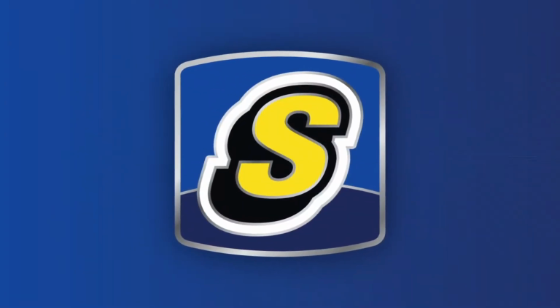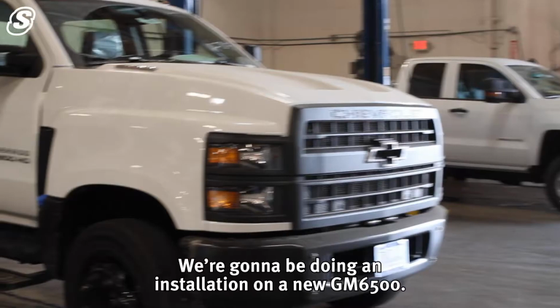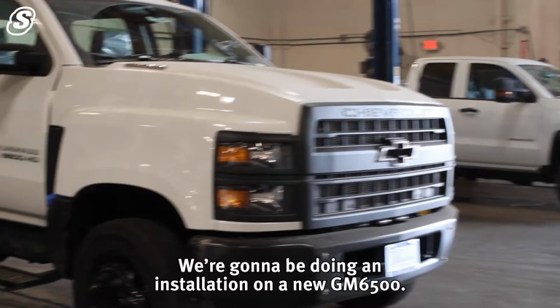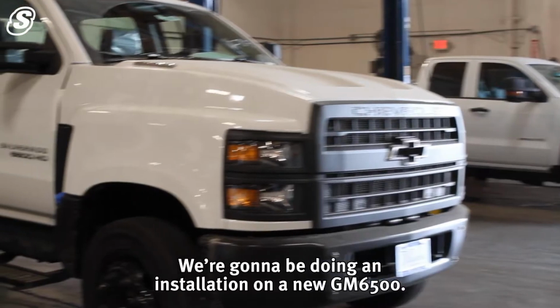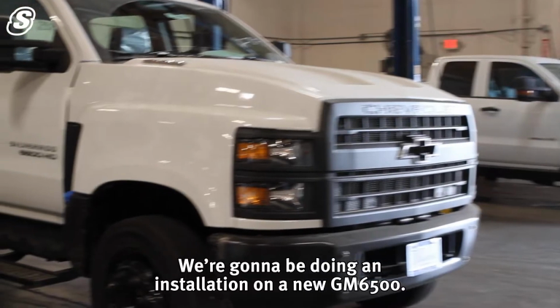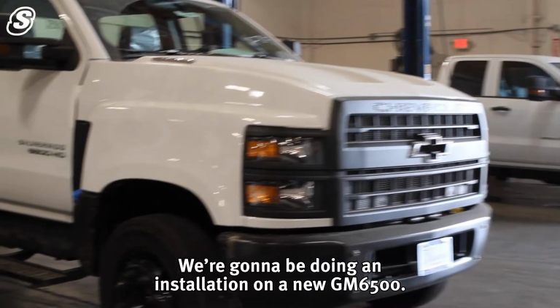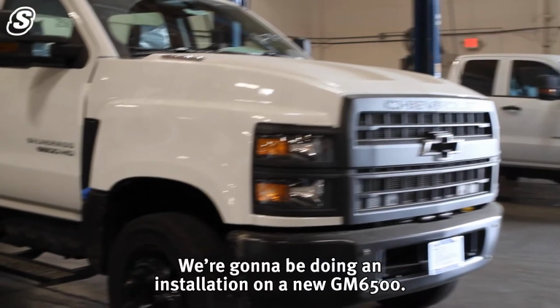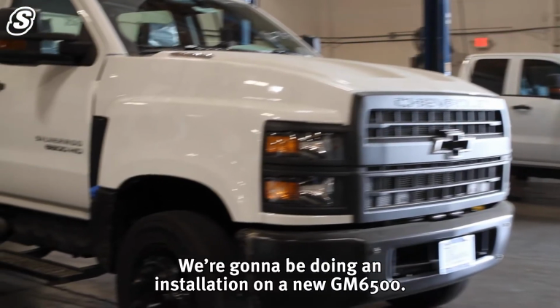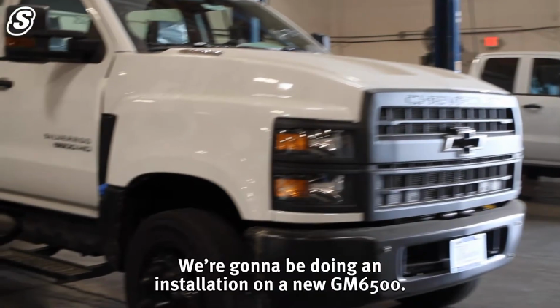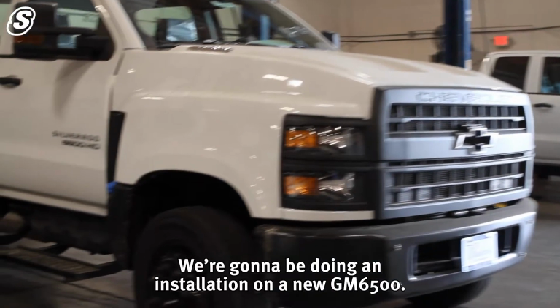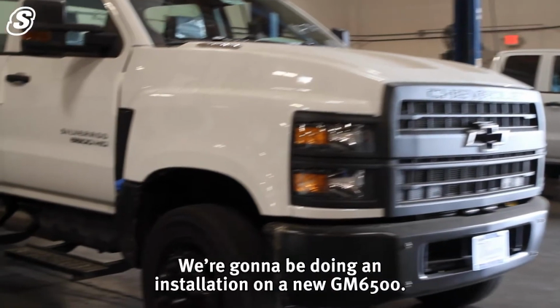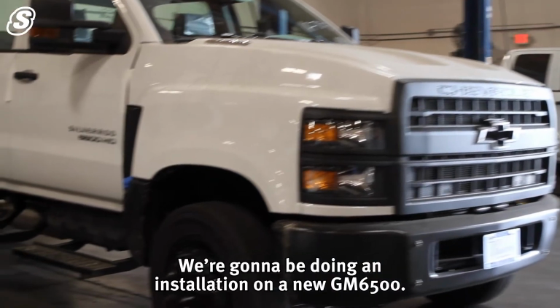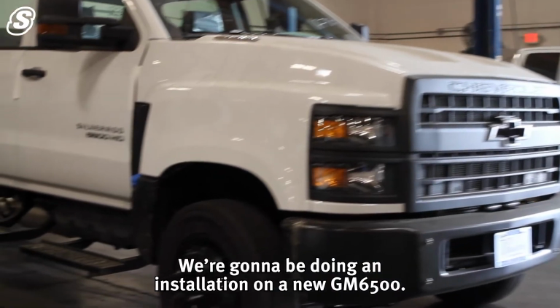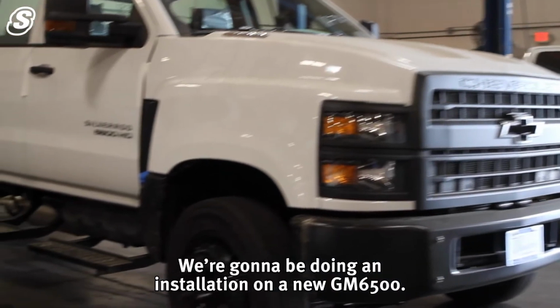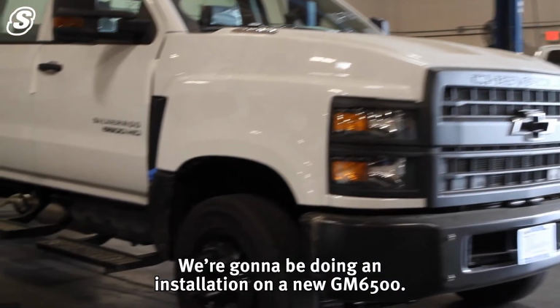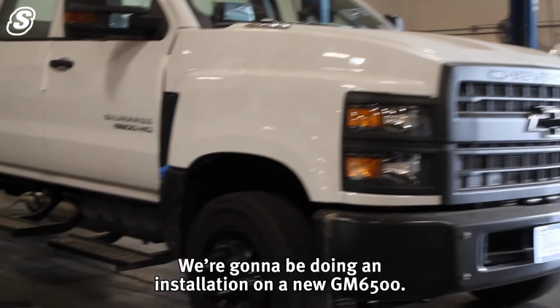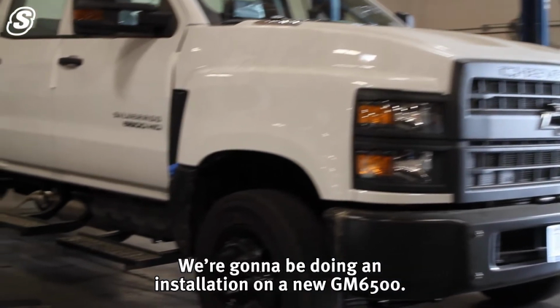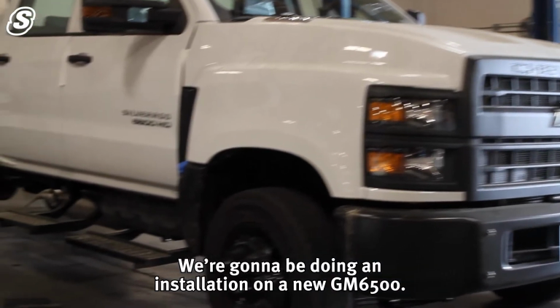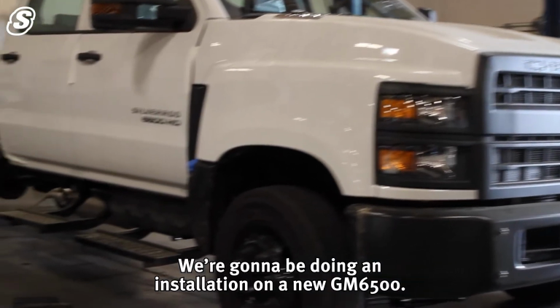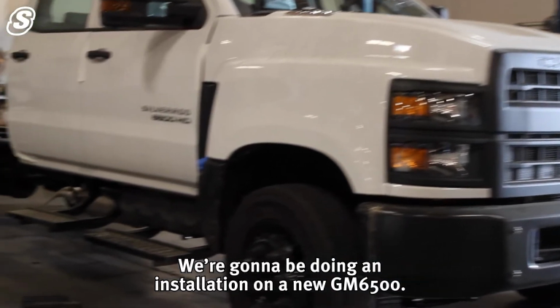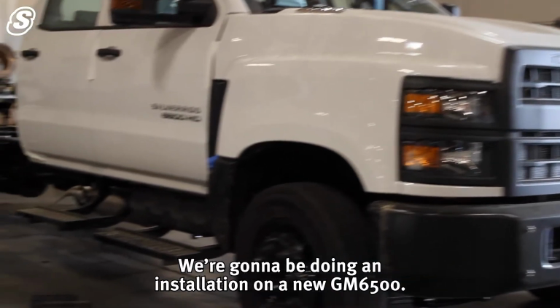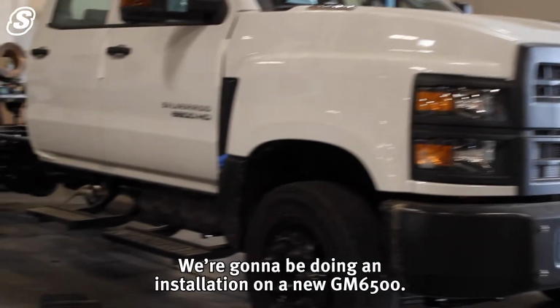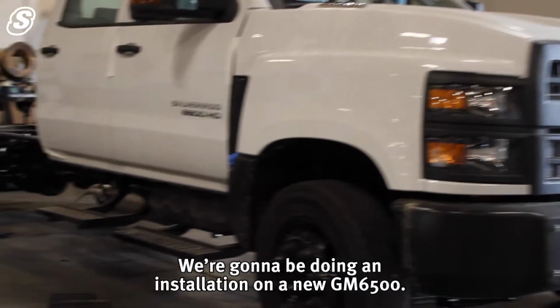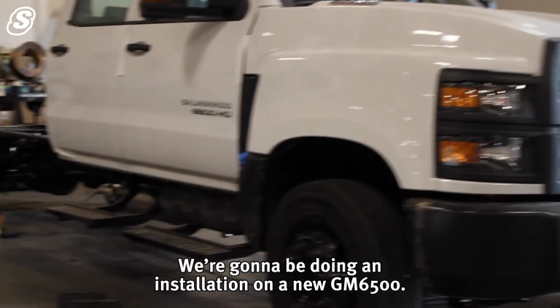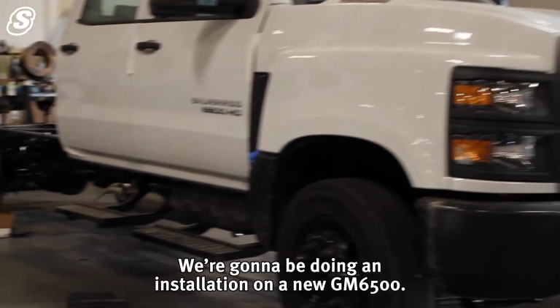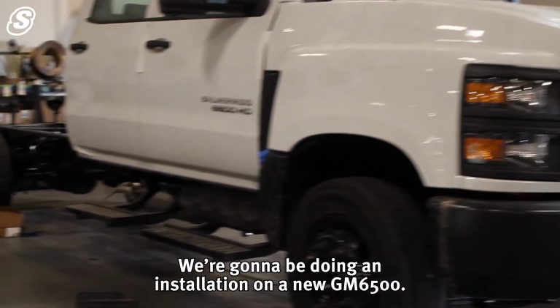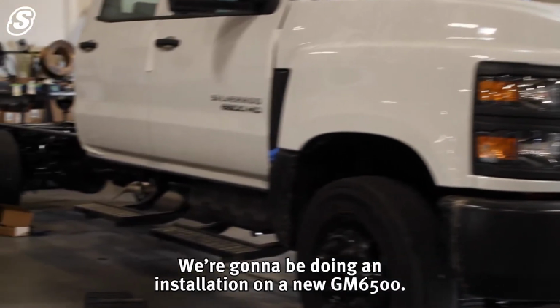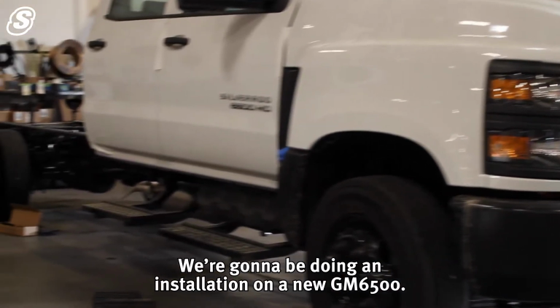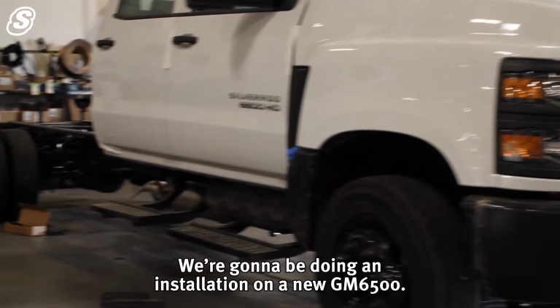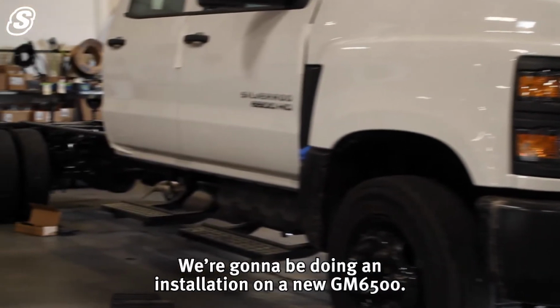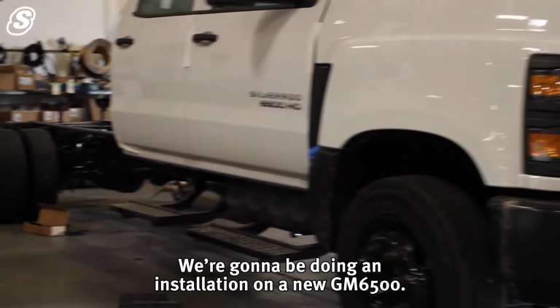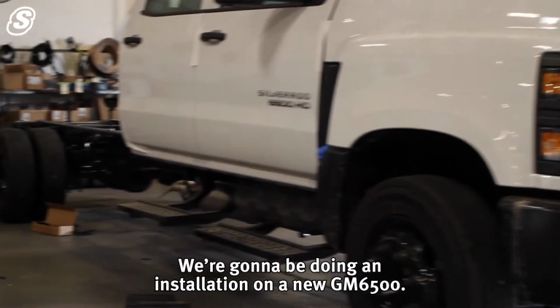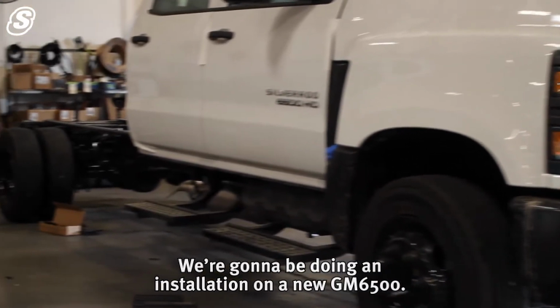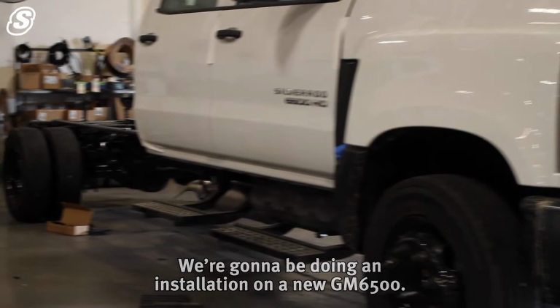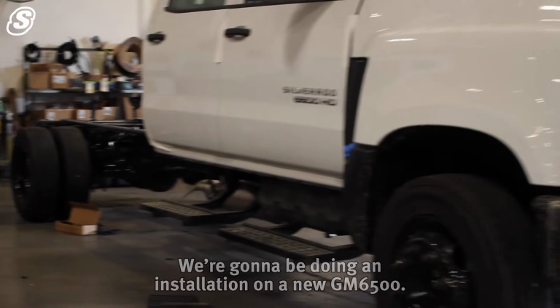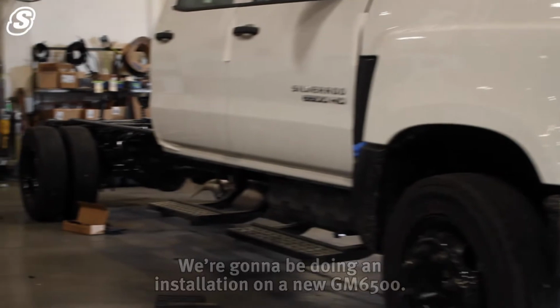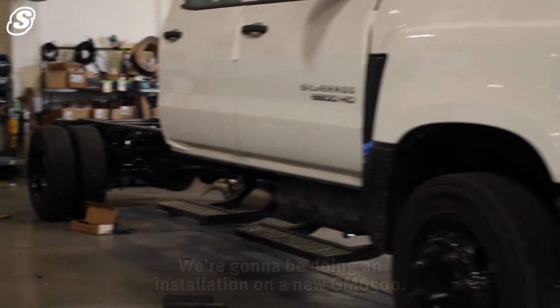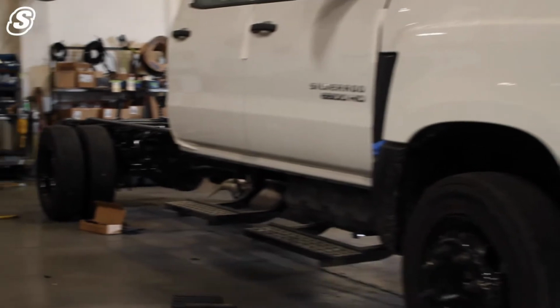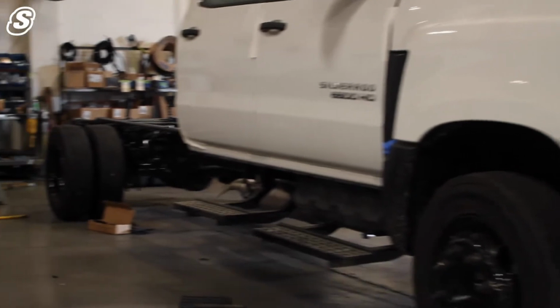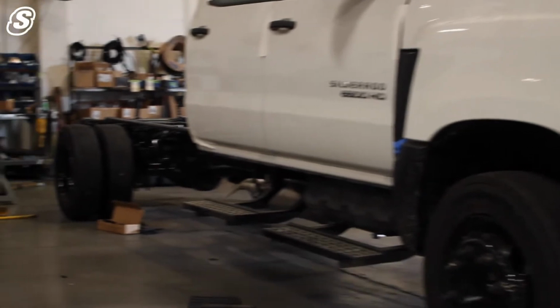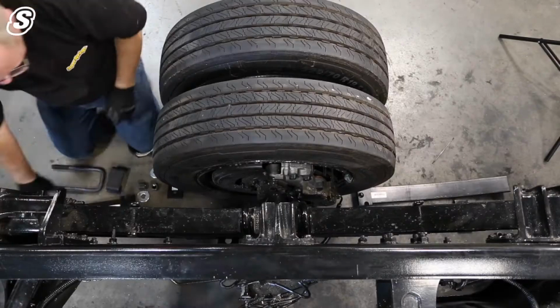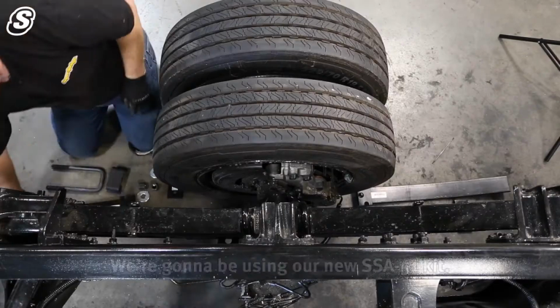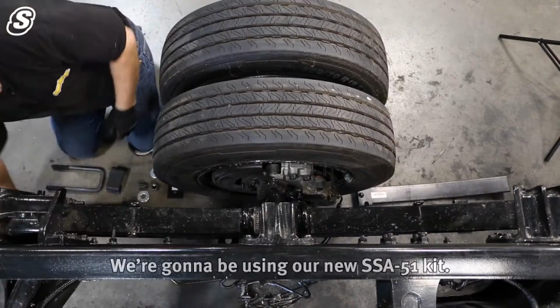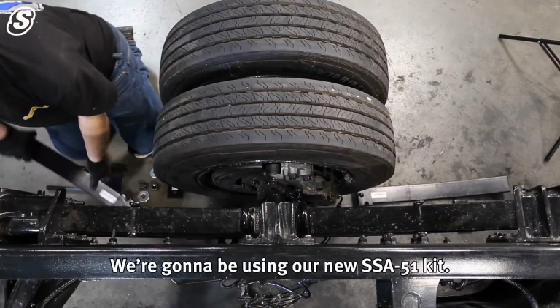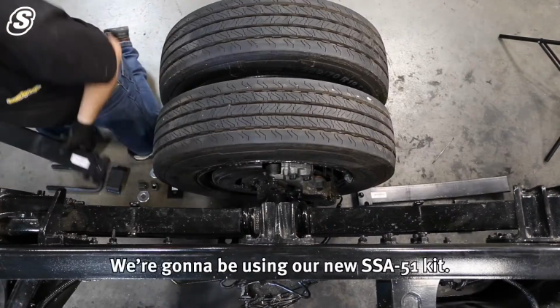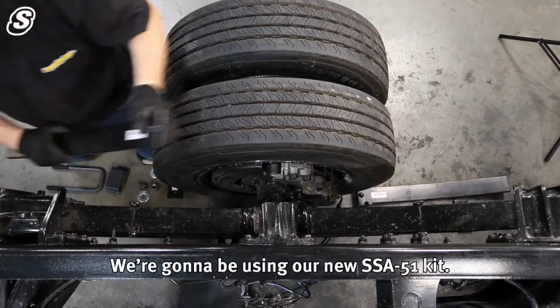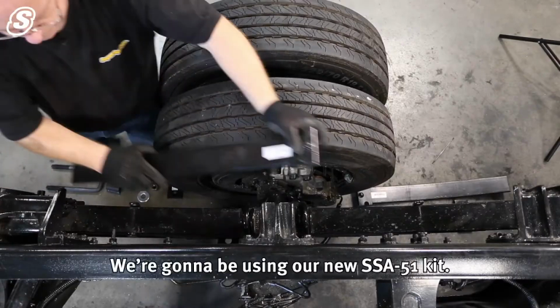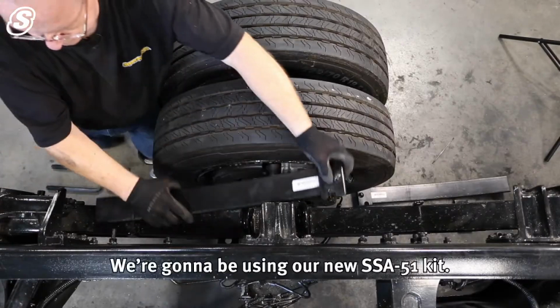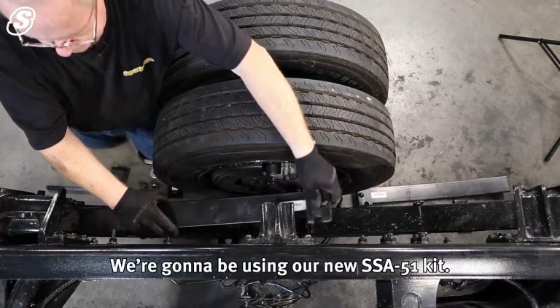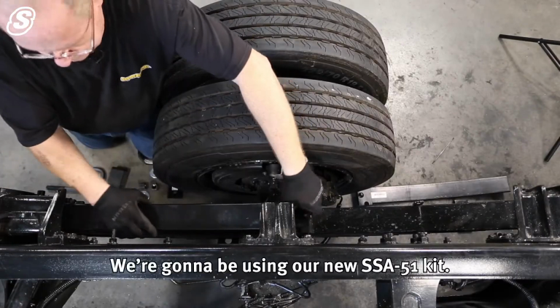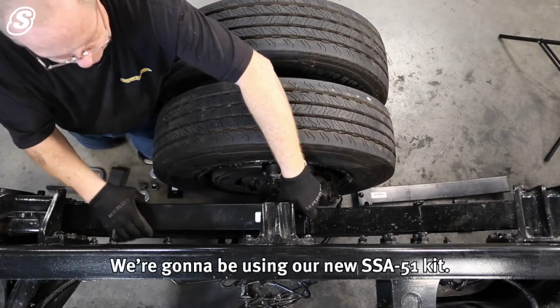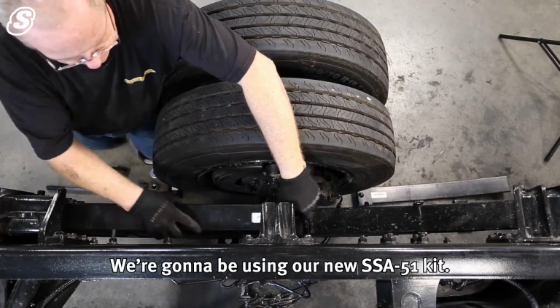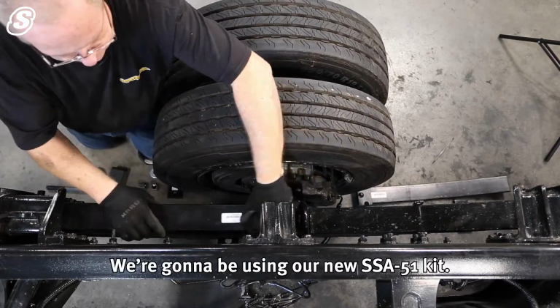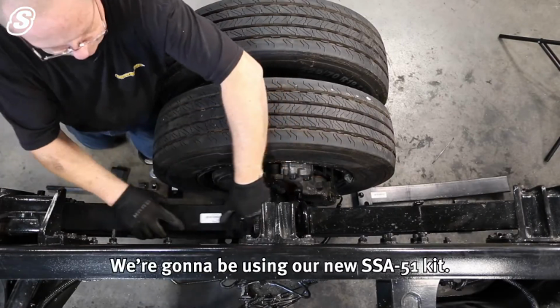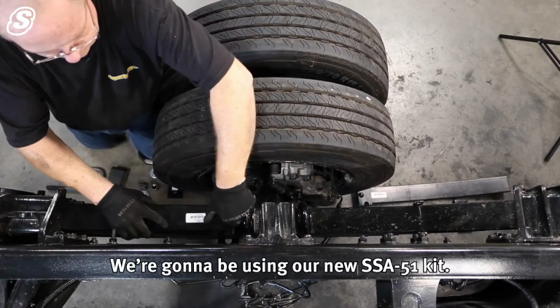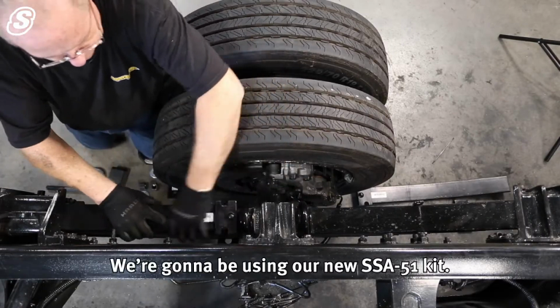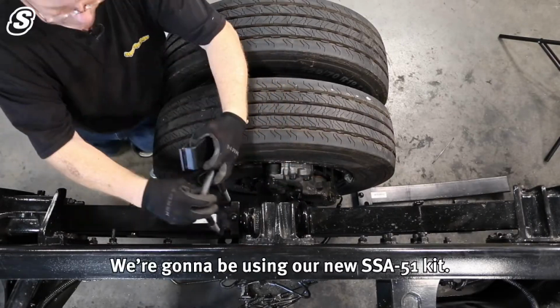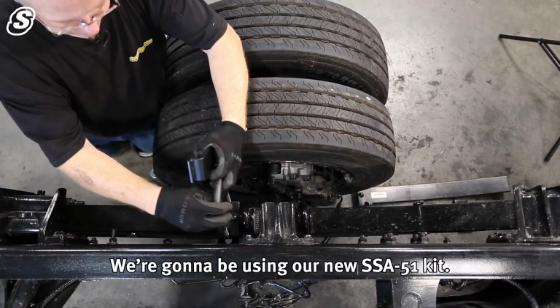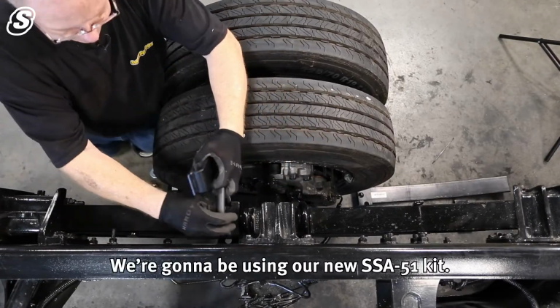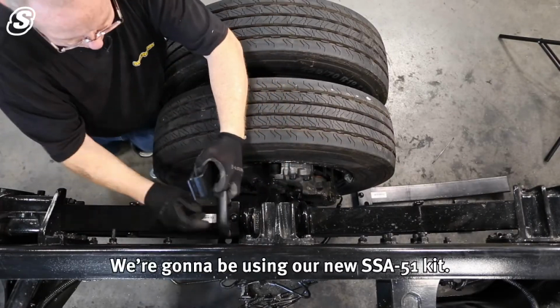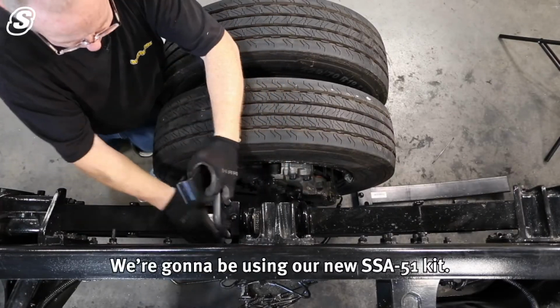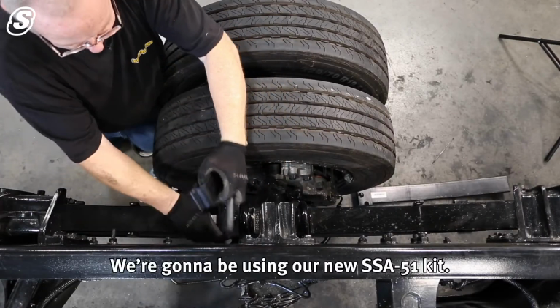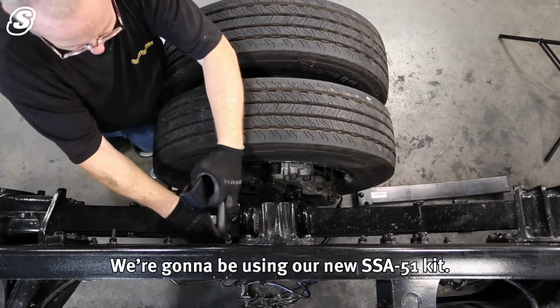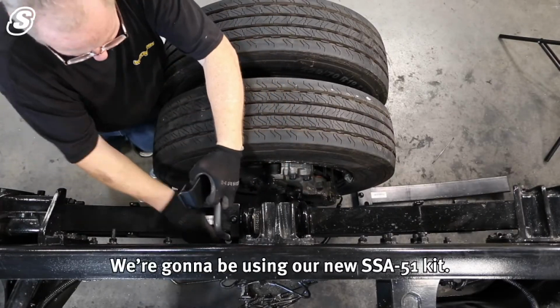We're going to be doing installation on a new GM 6500. We'll be using our new SSA 51 kit.